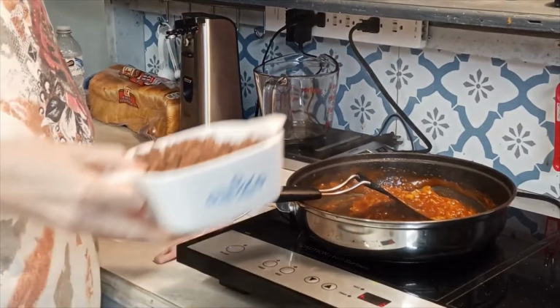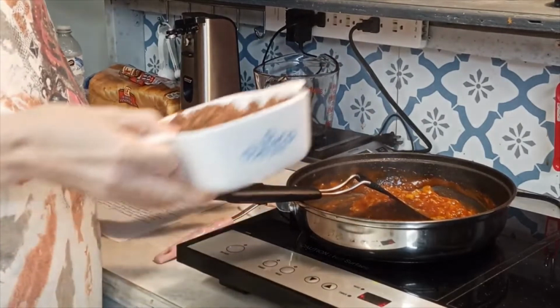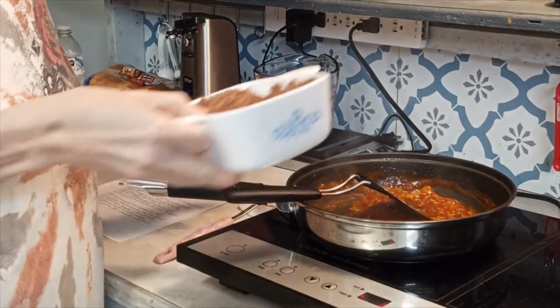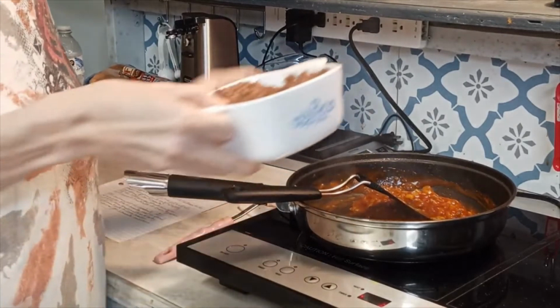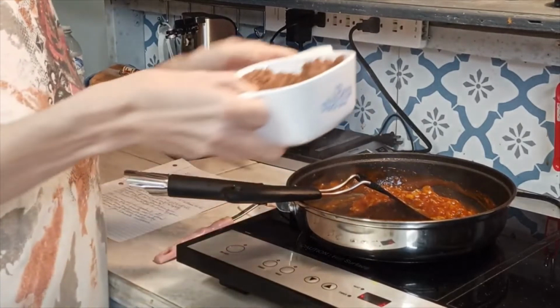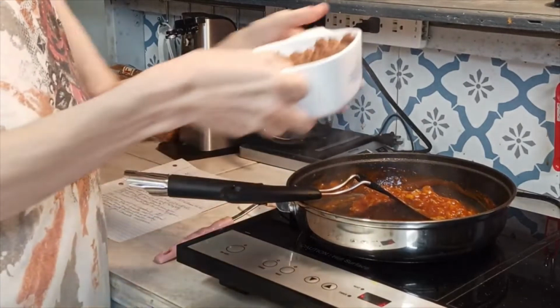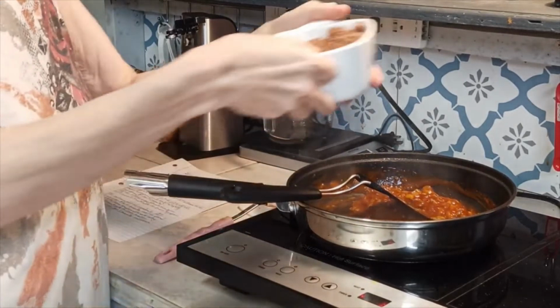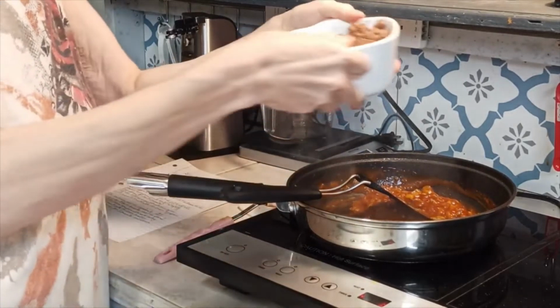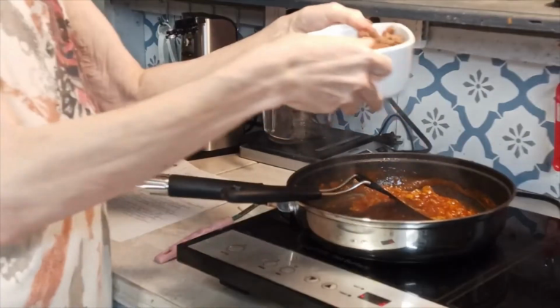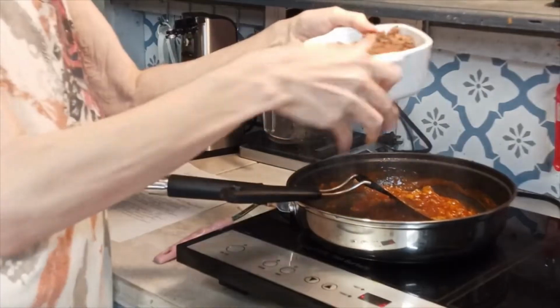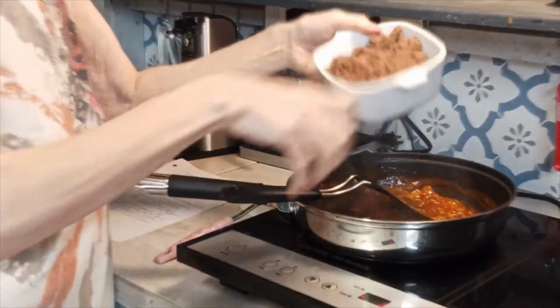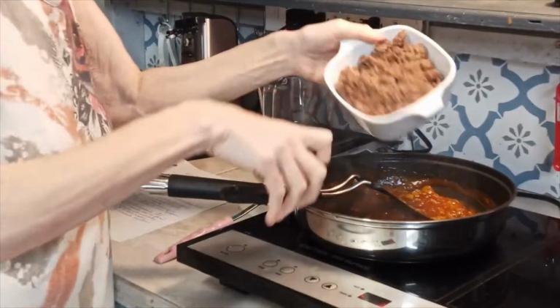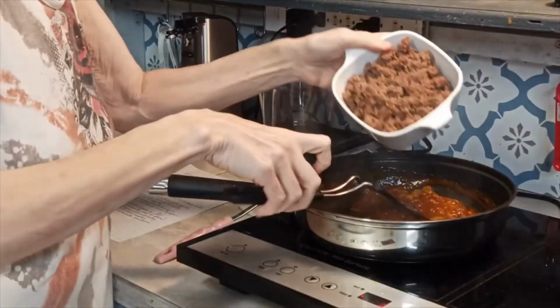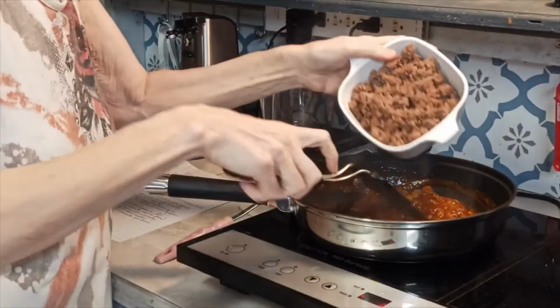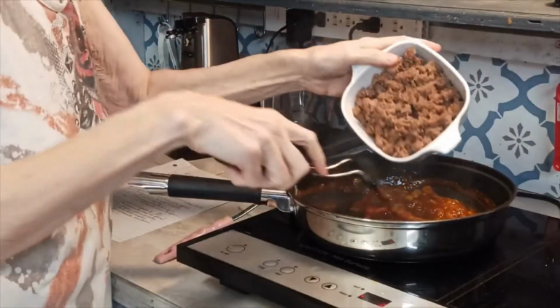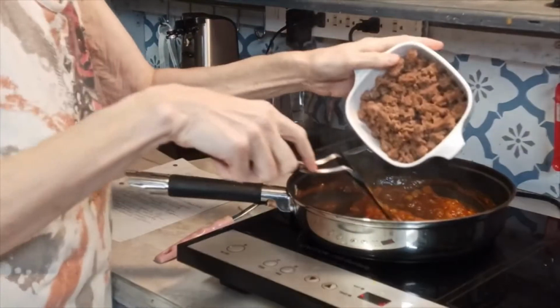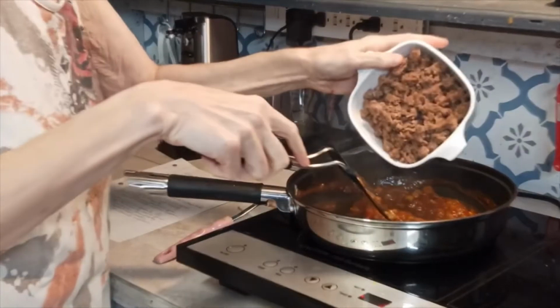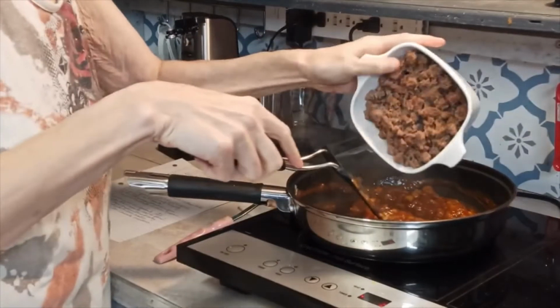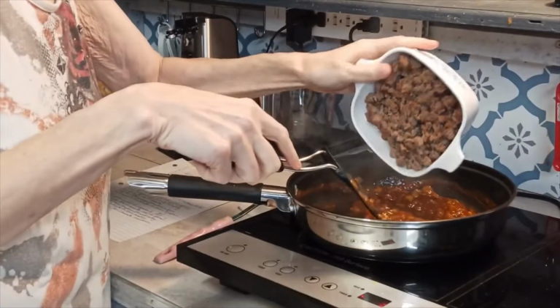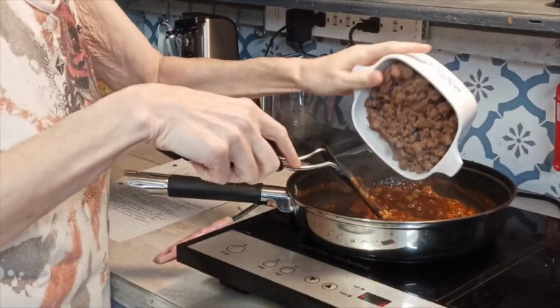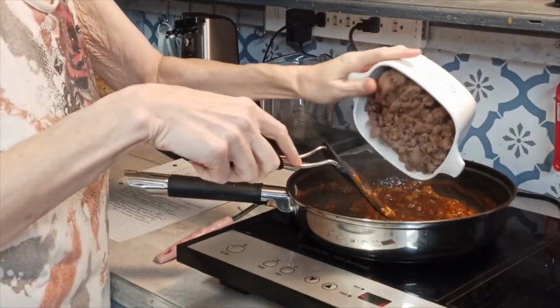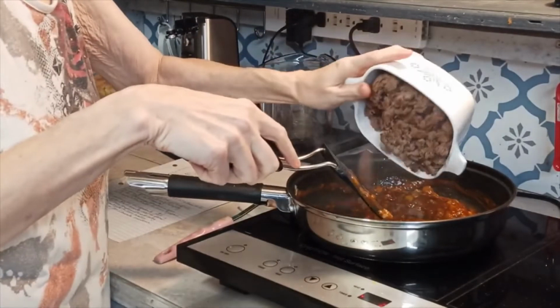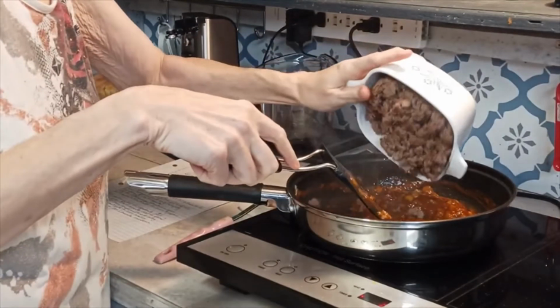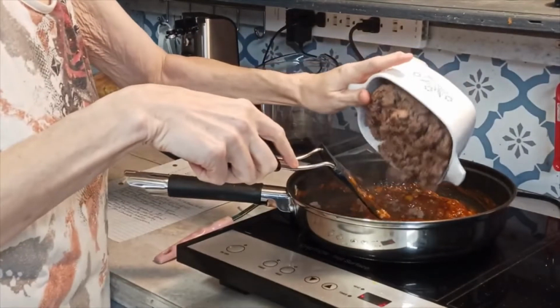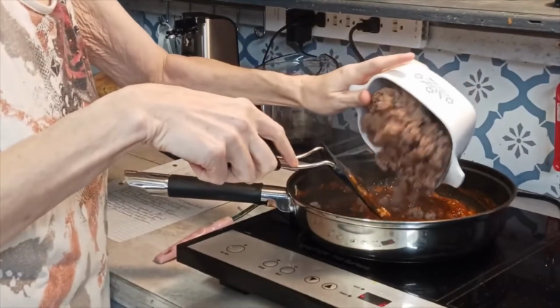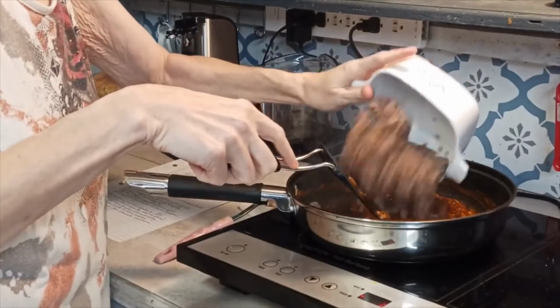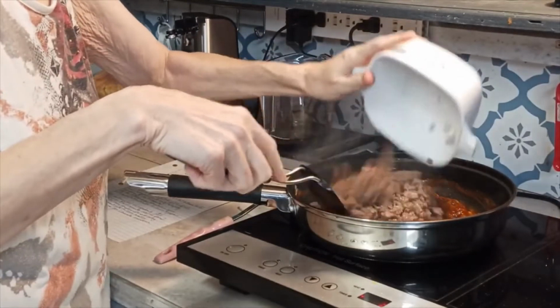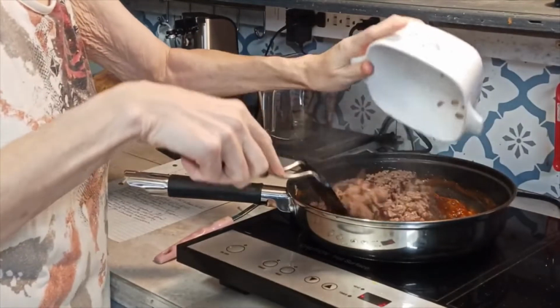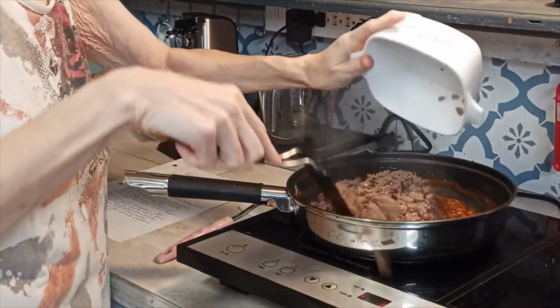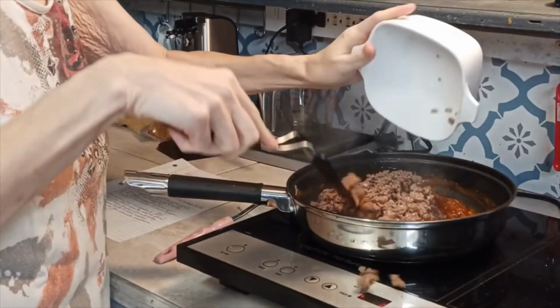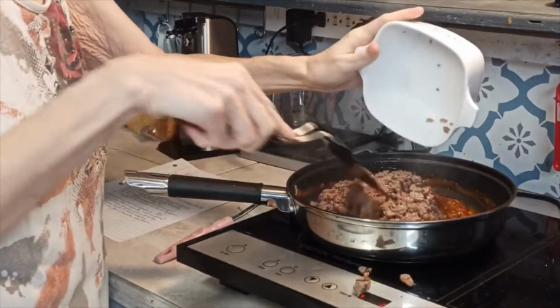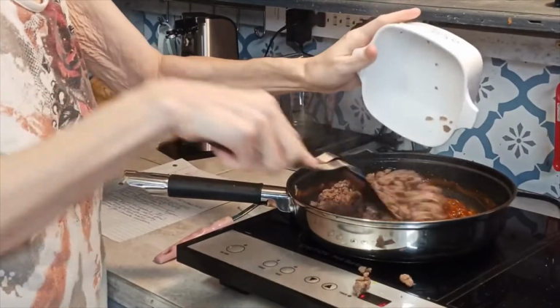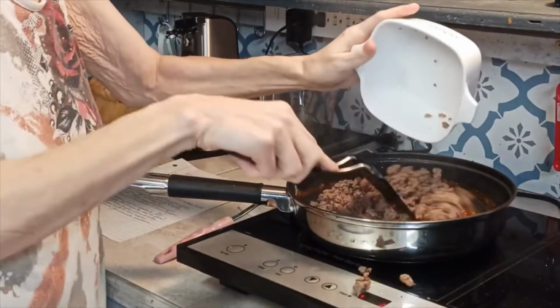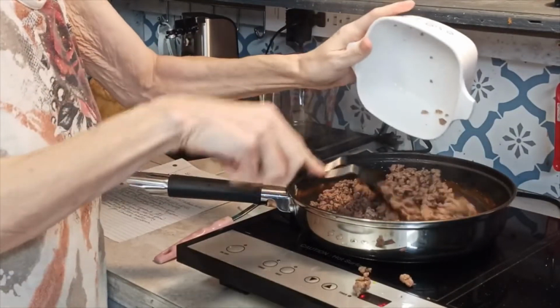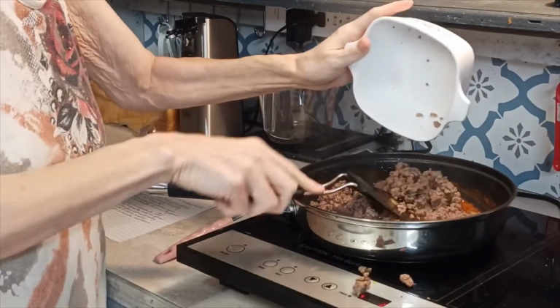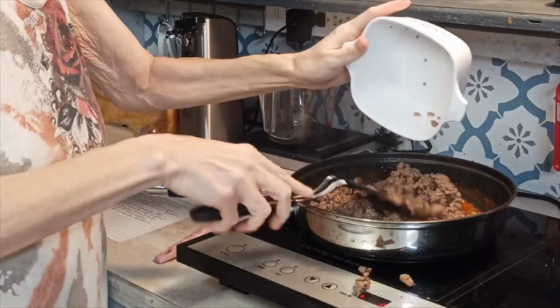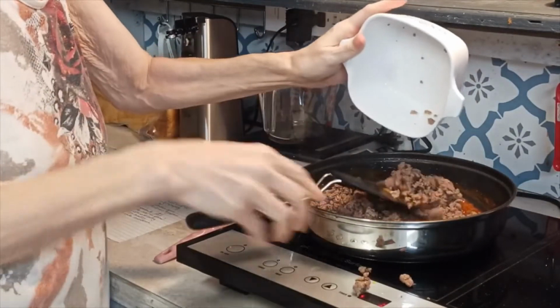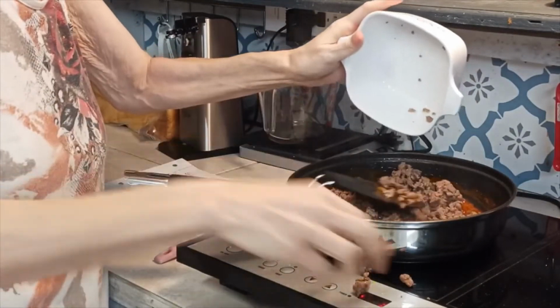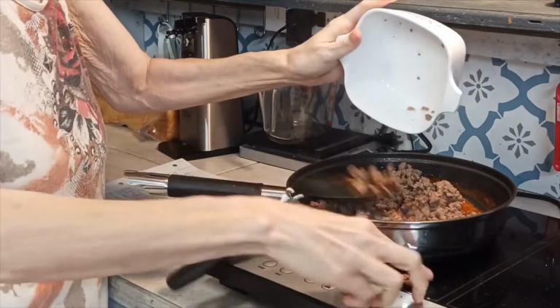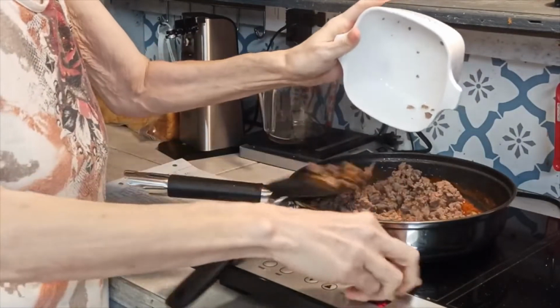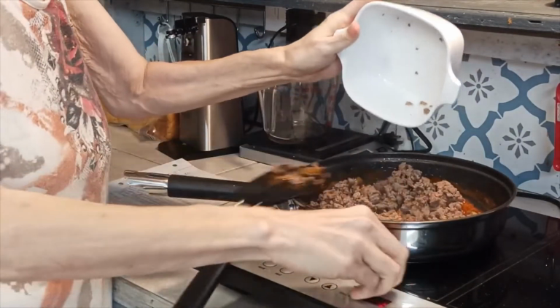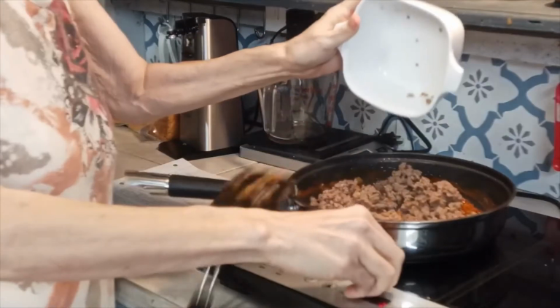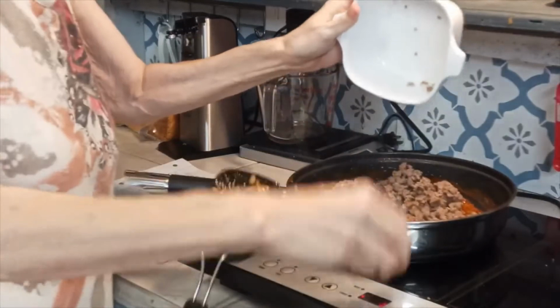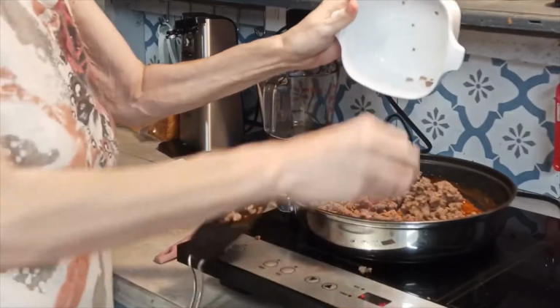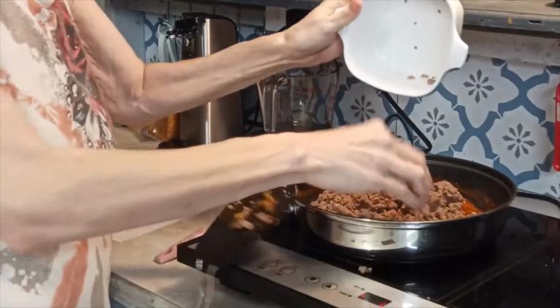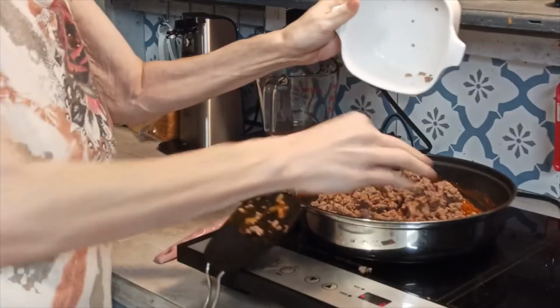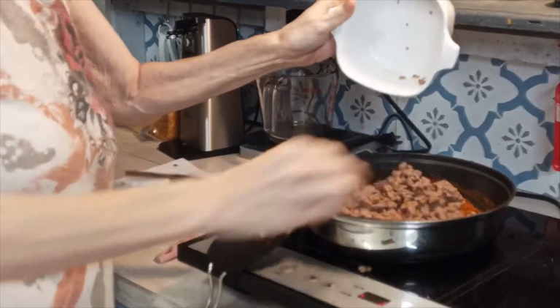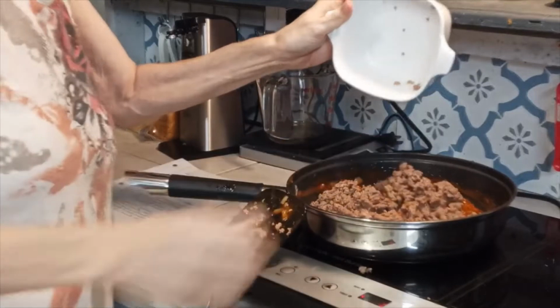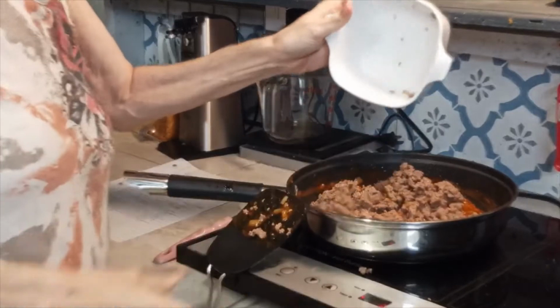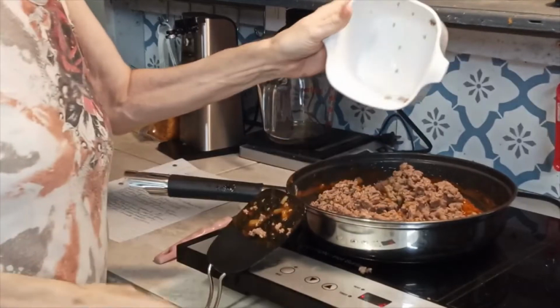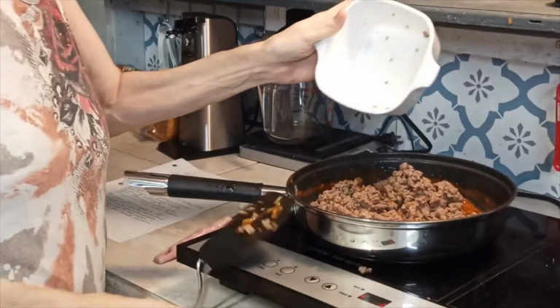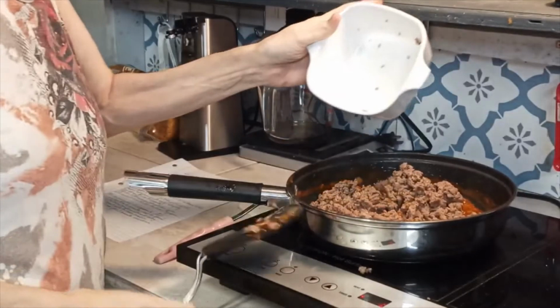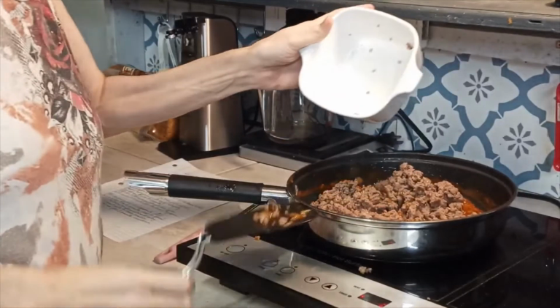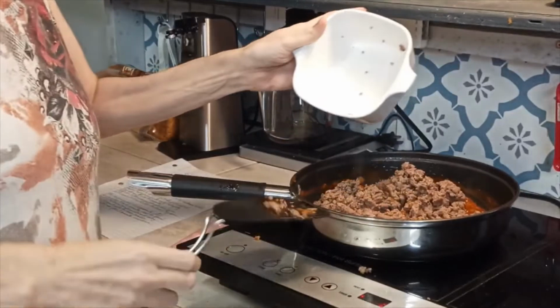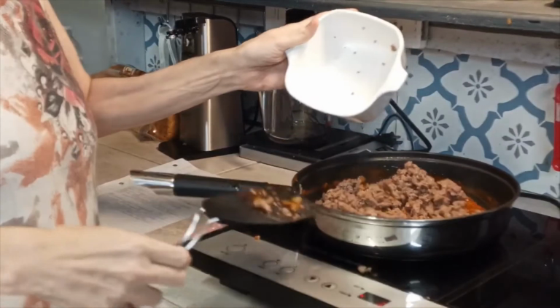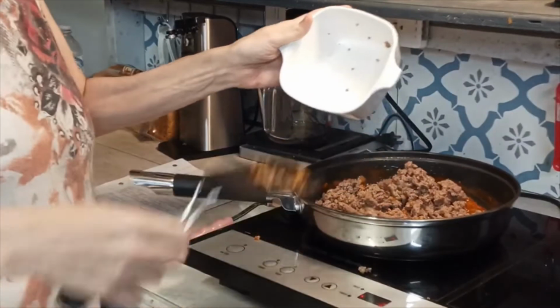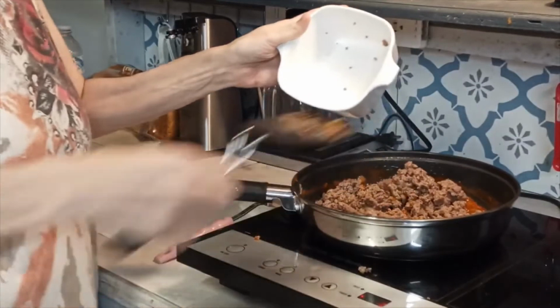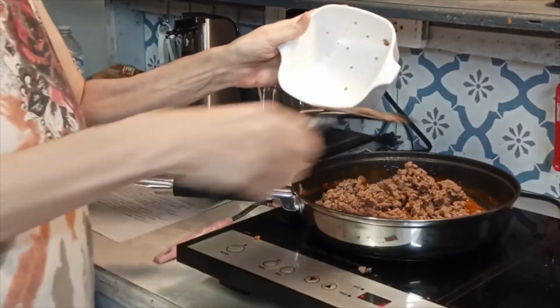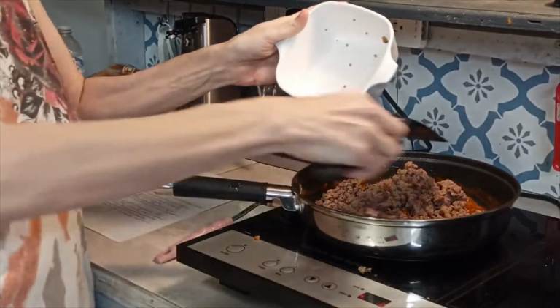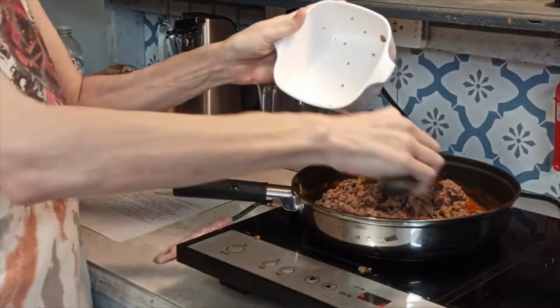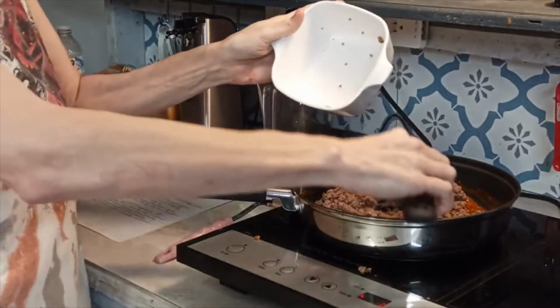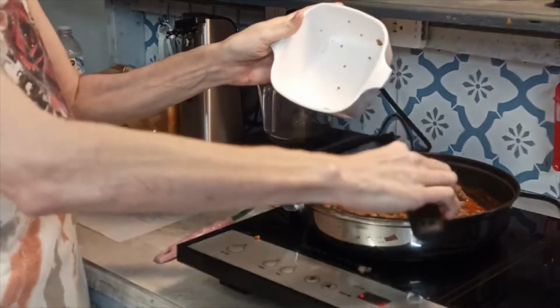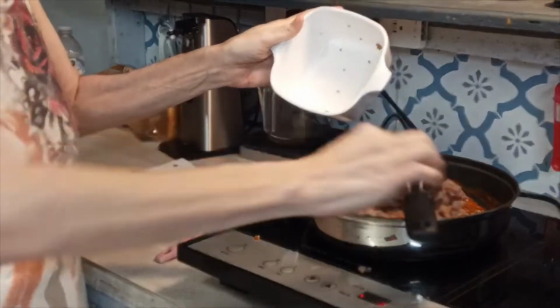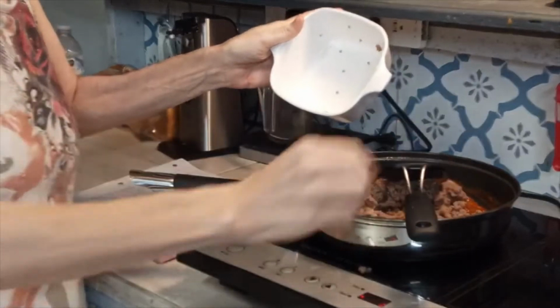Okay, I'm going to add the hamburger meat now.